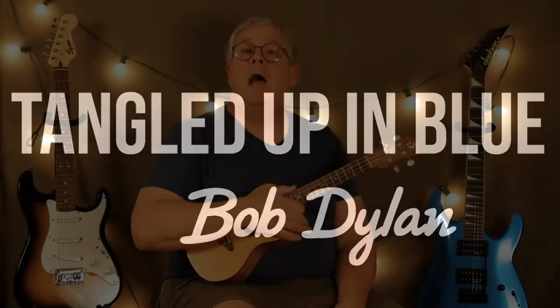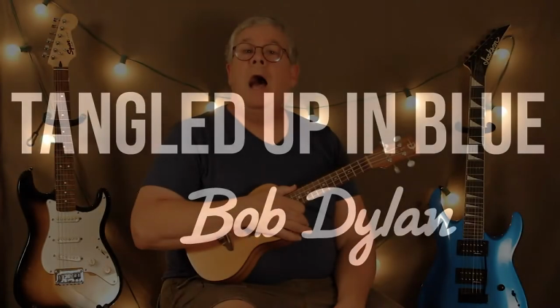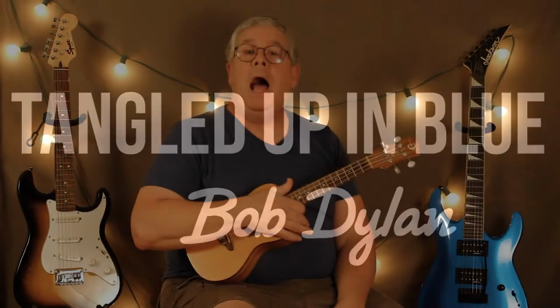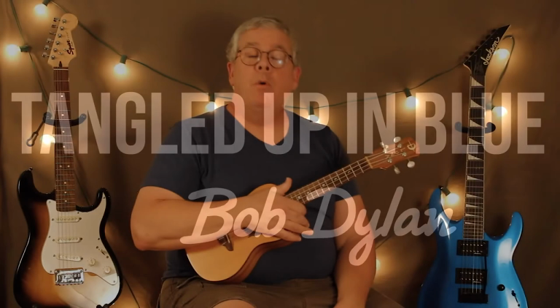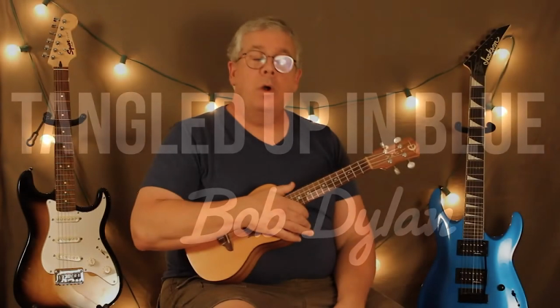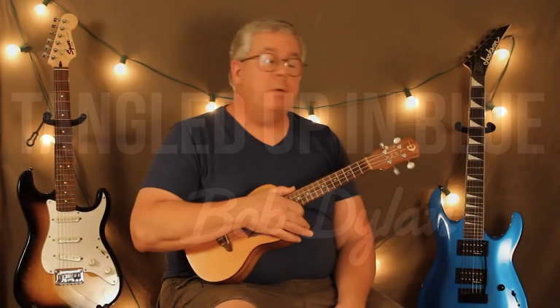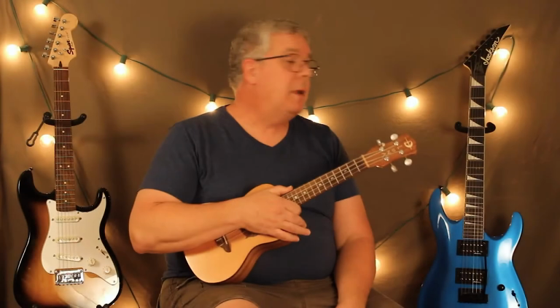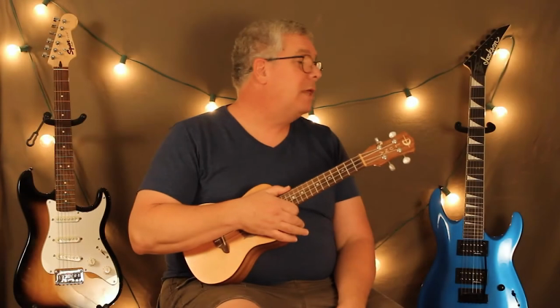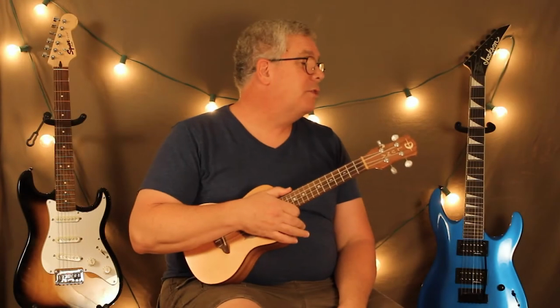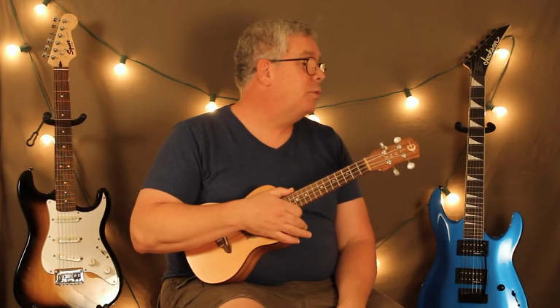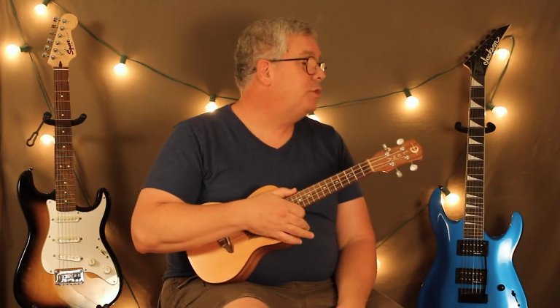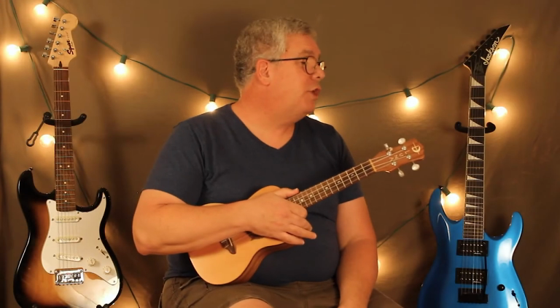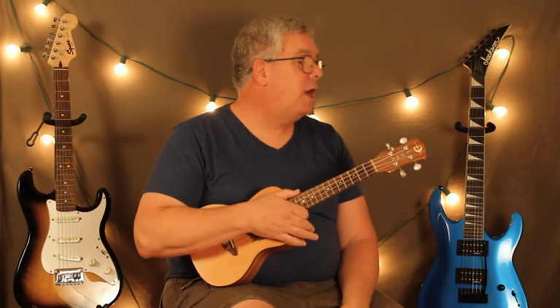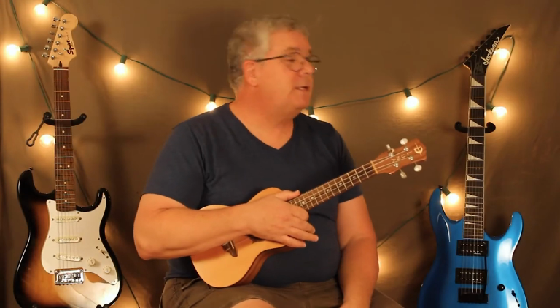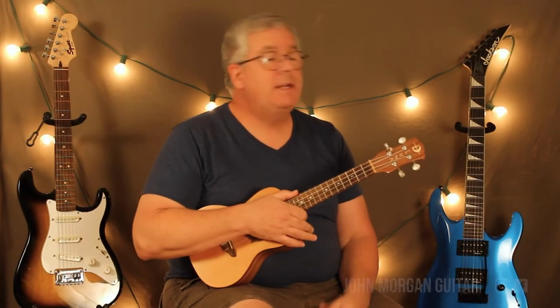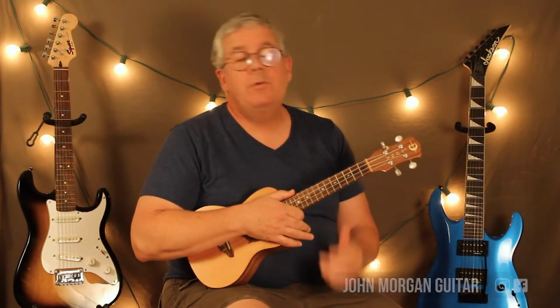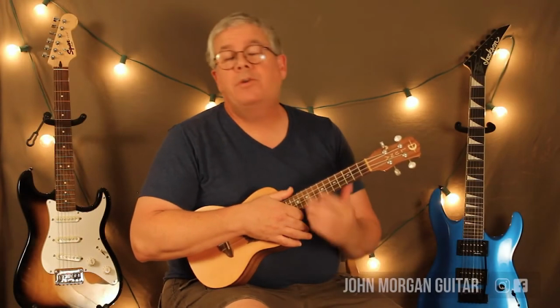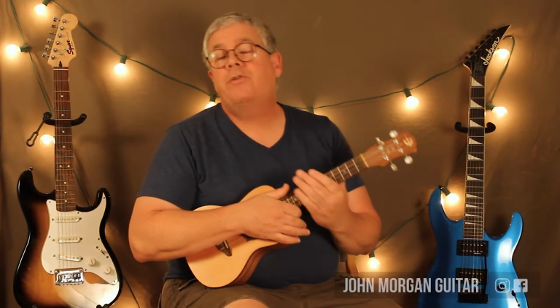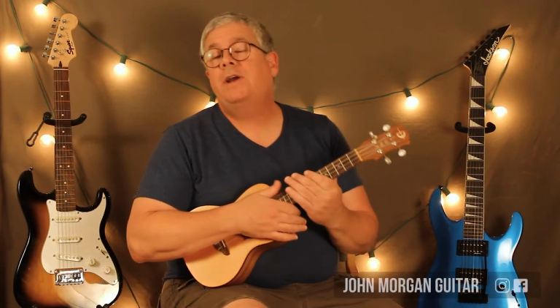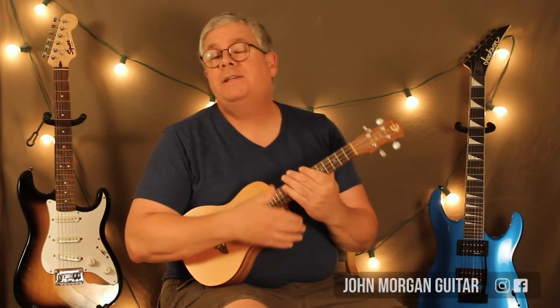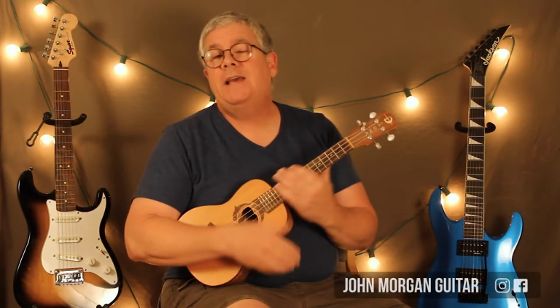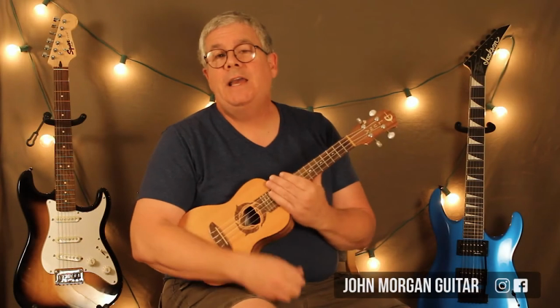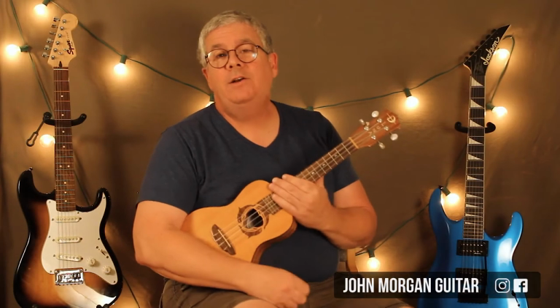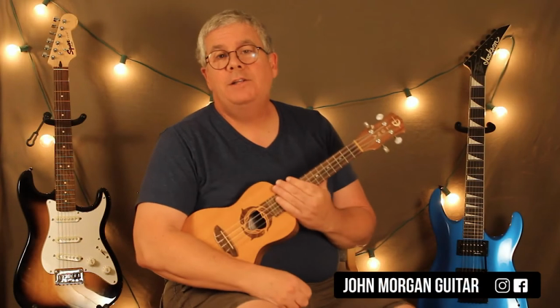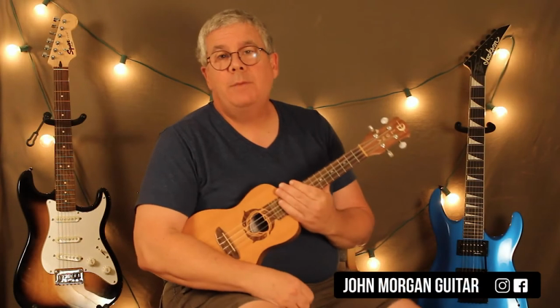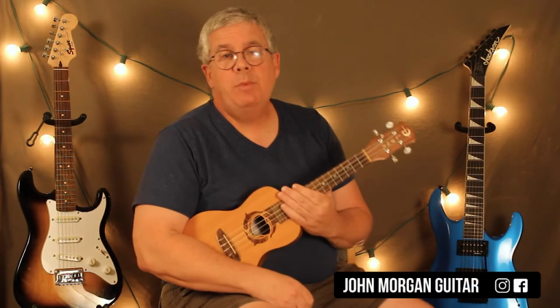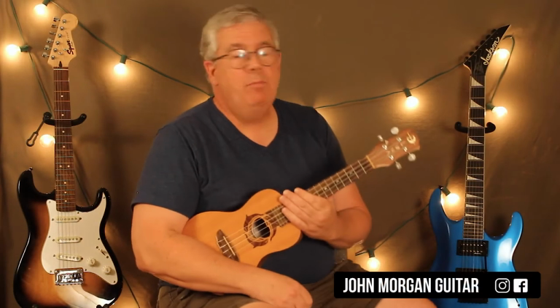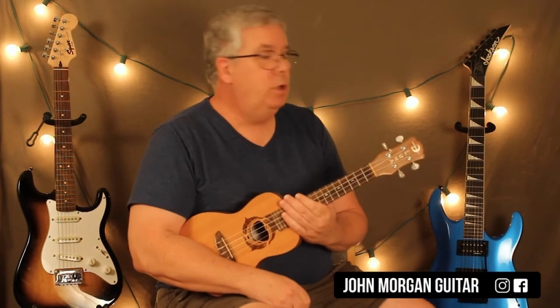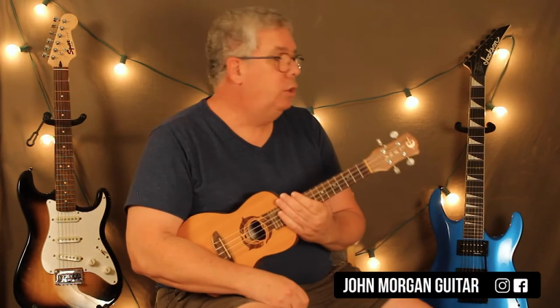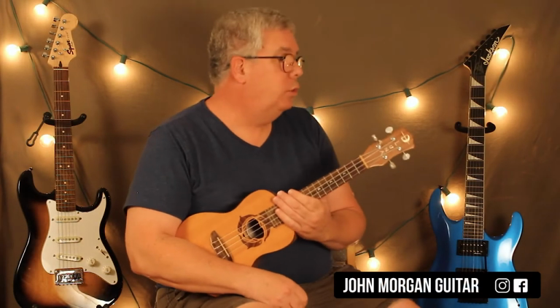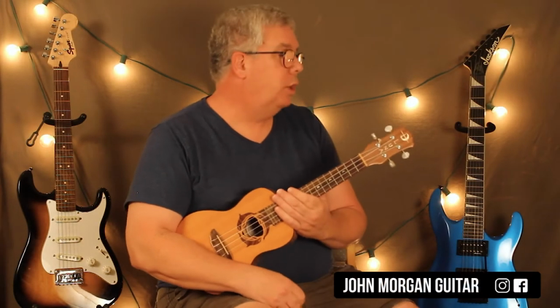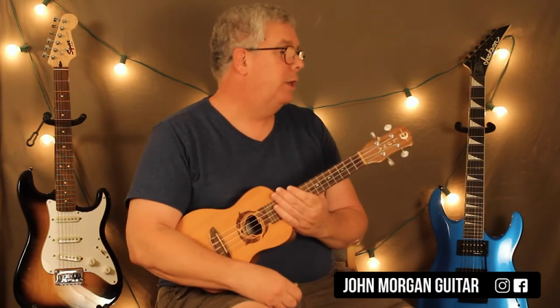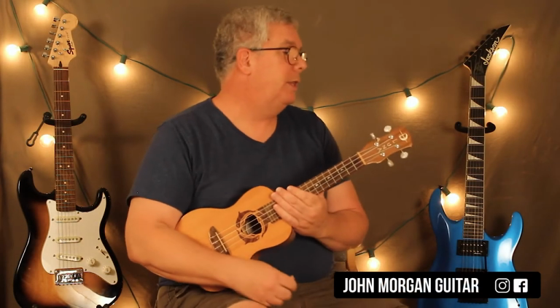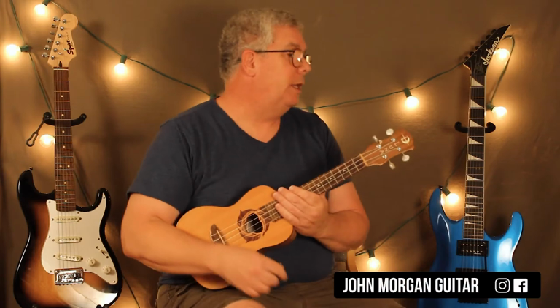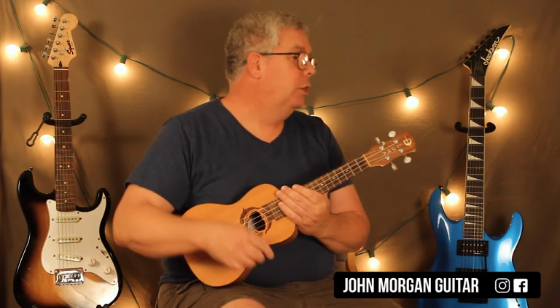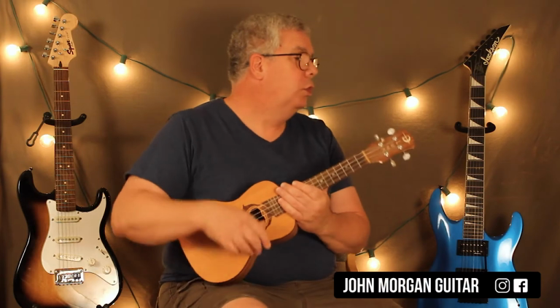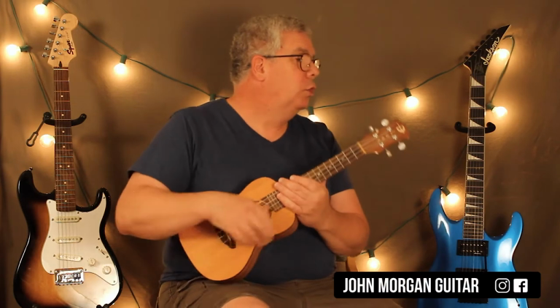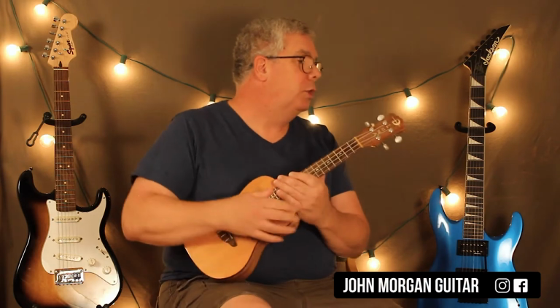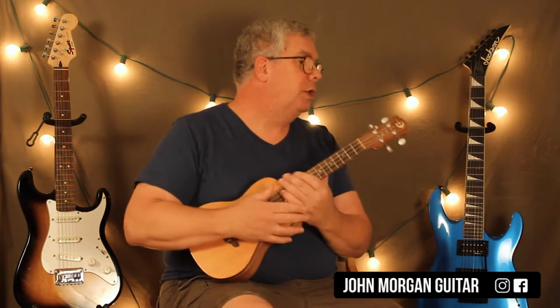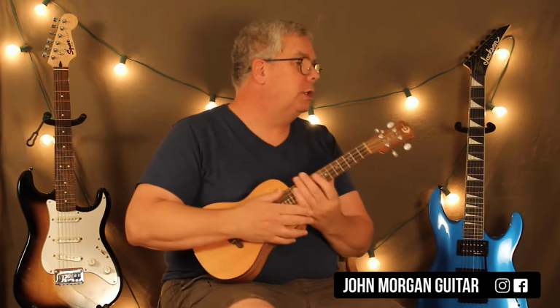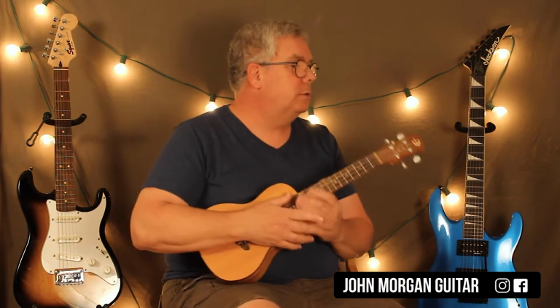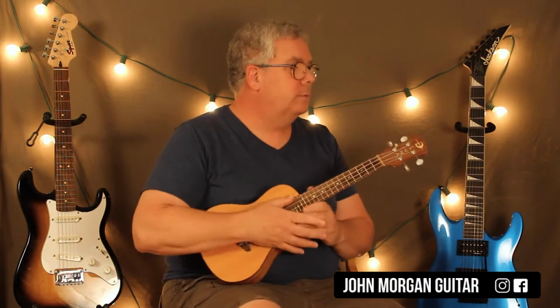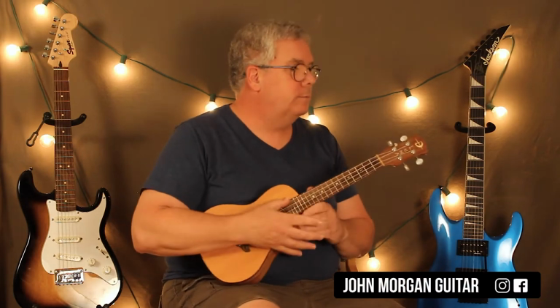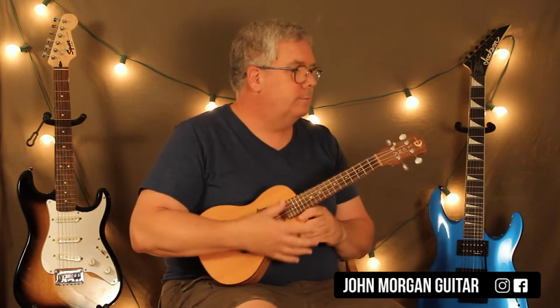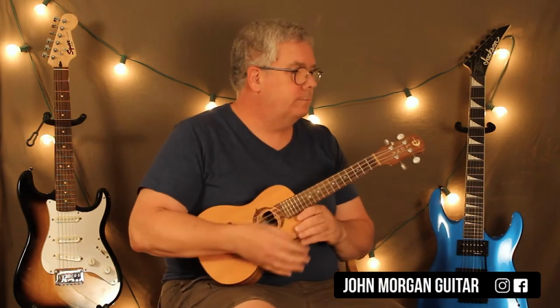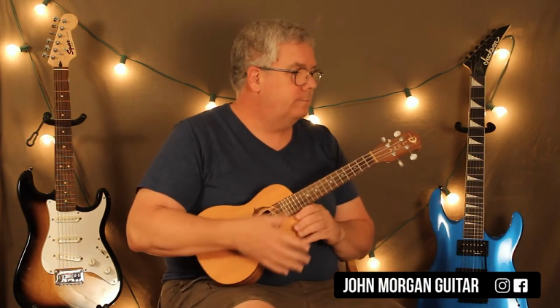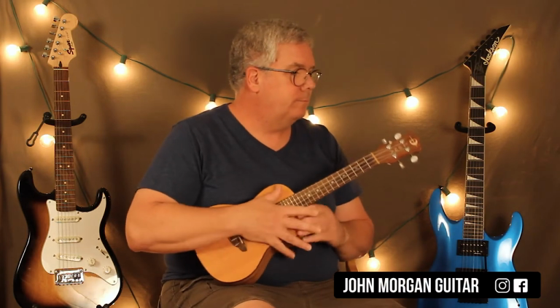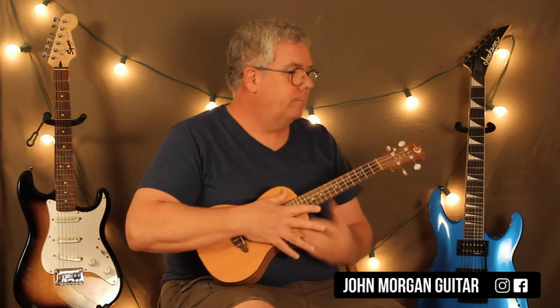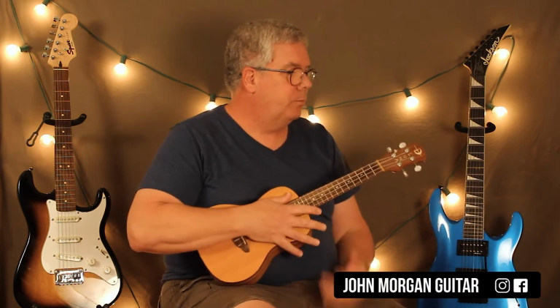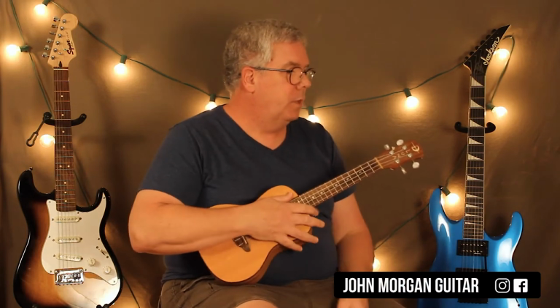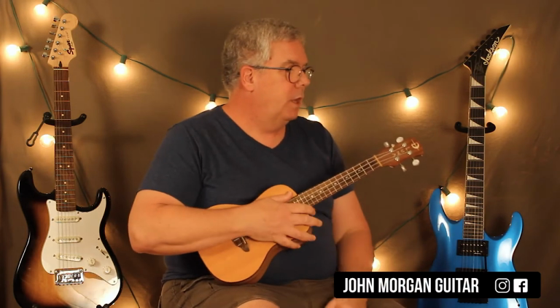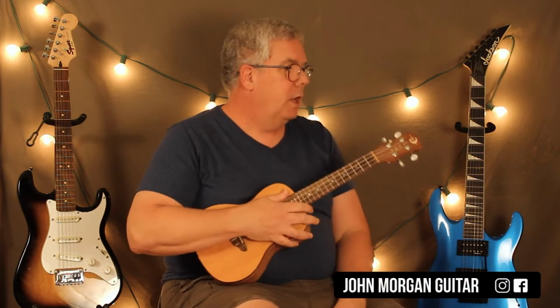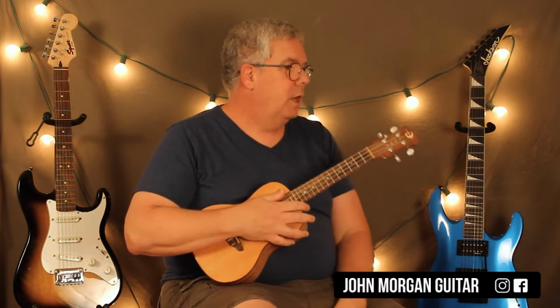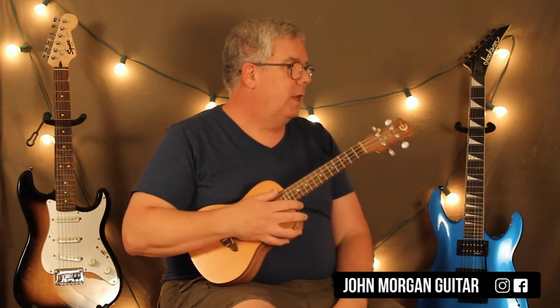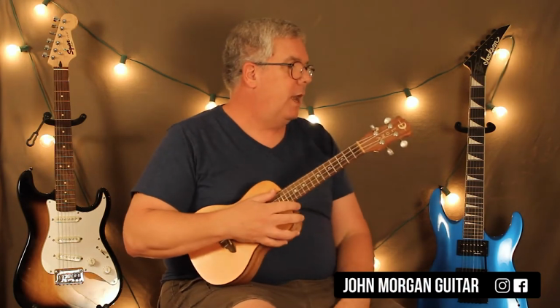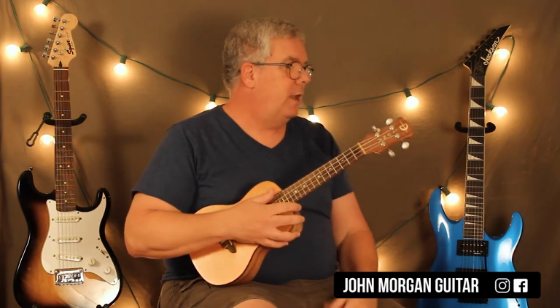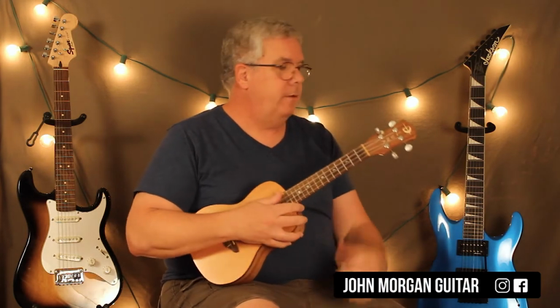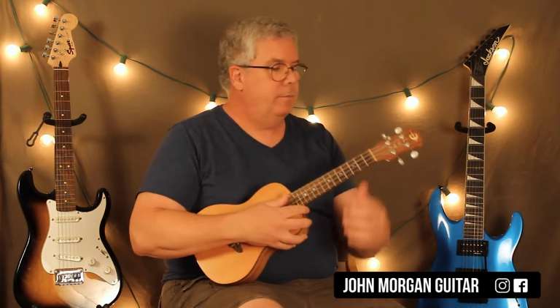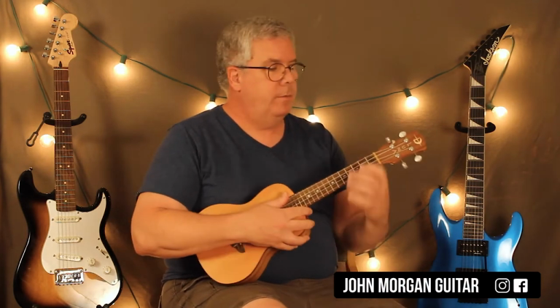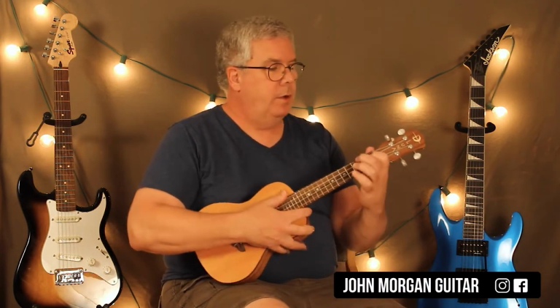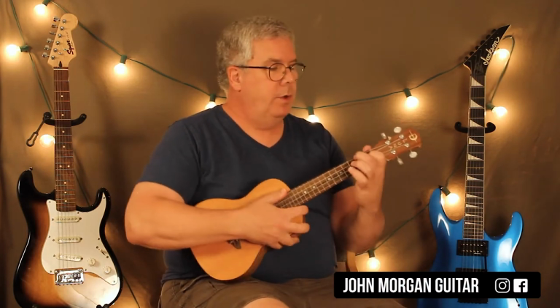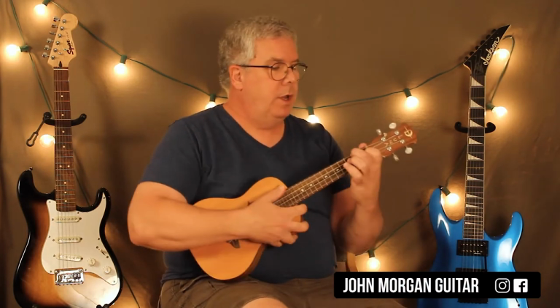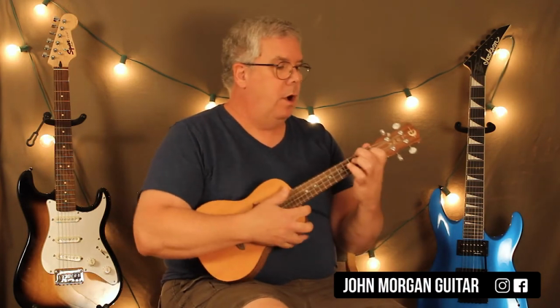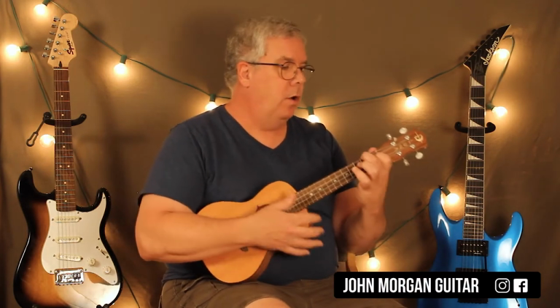Hi, welcome to Lessons with John. Today we're going to try Tangled Up in Blue on the ukulele. Okay, here we go.